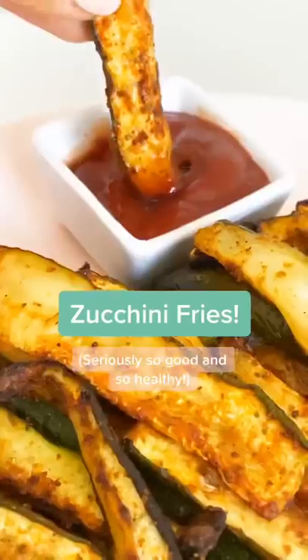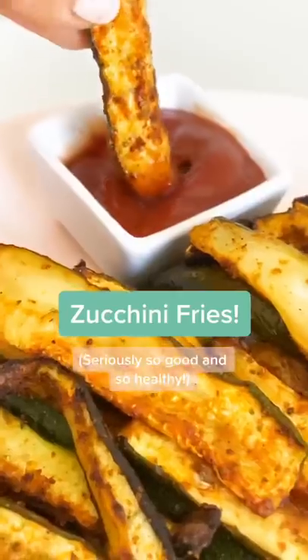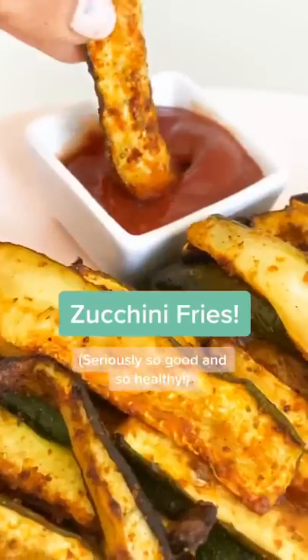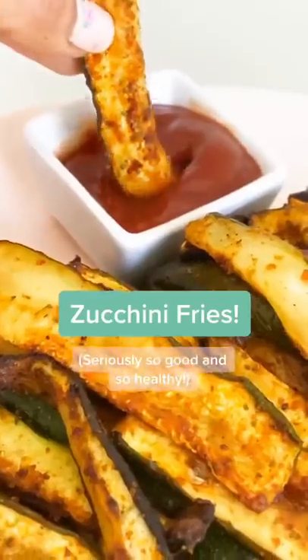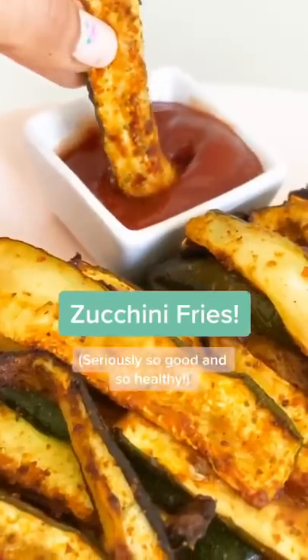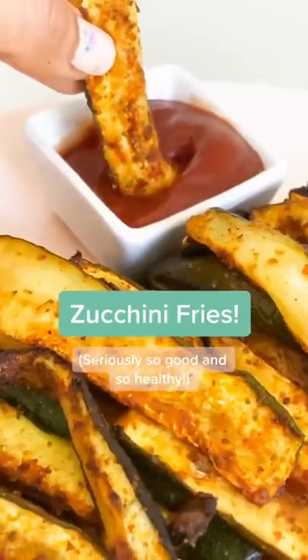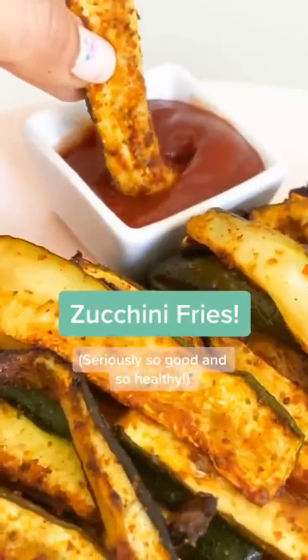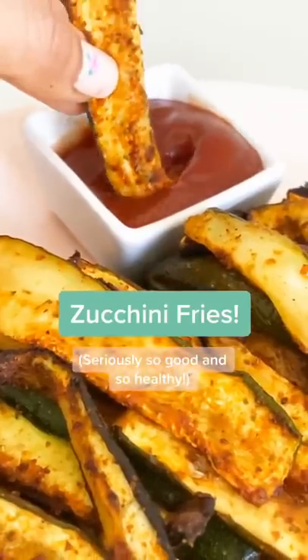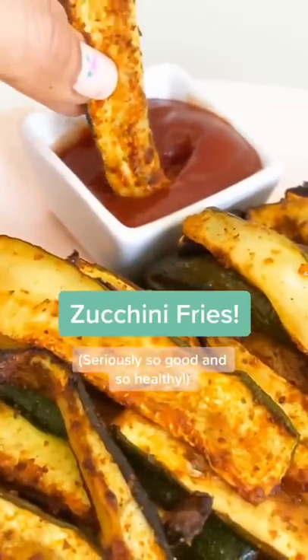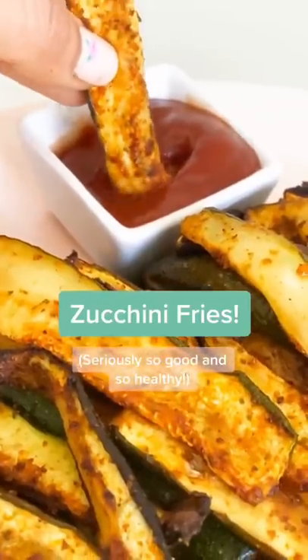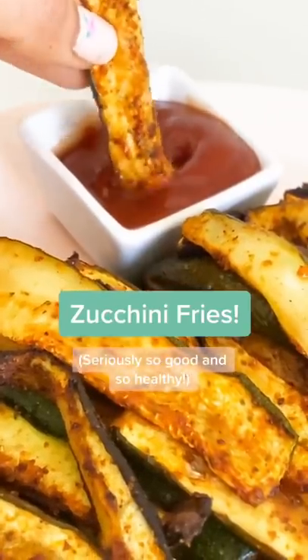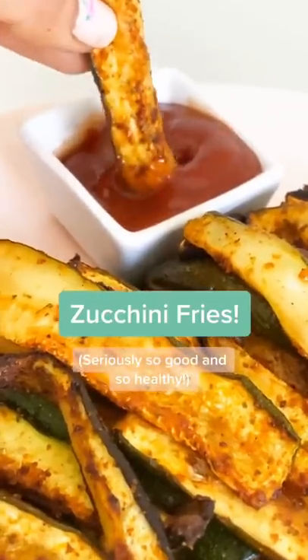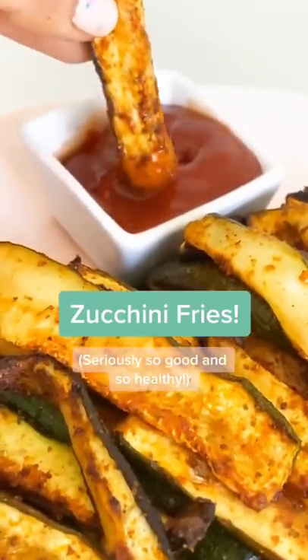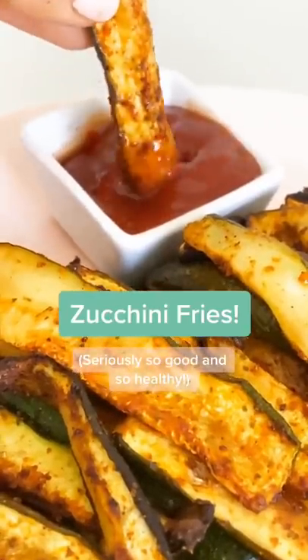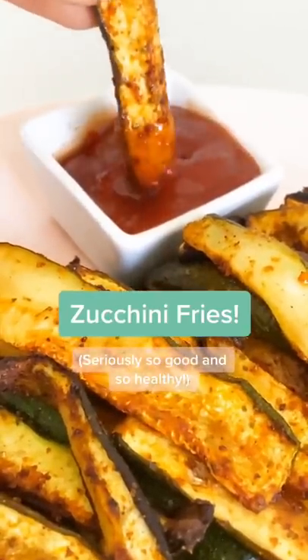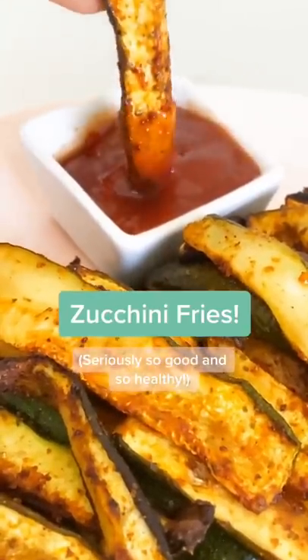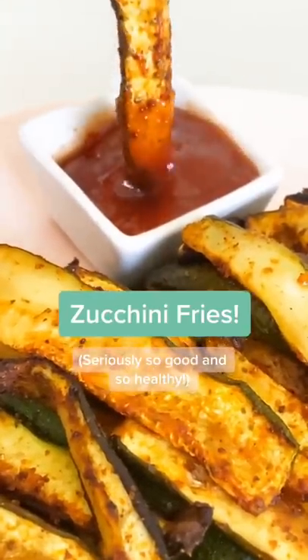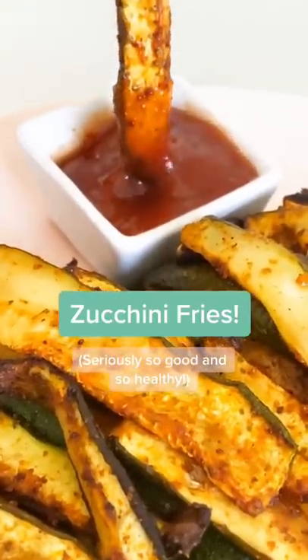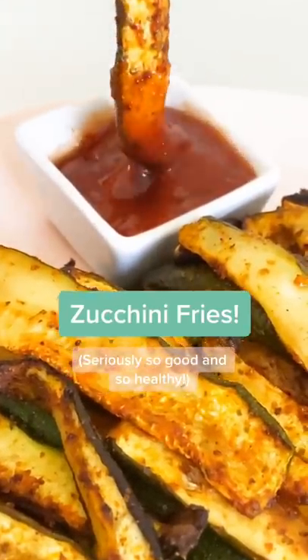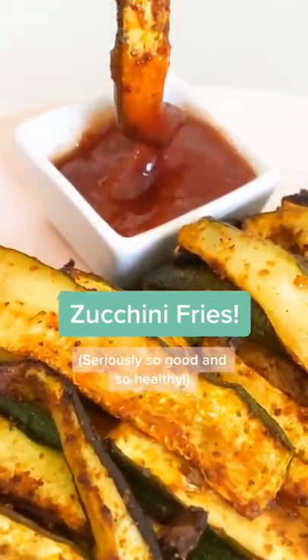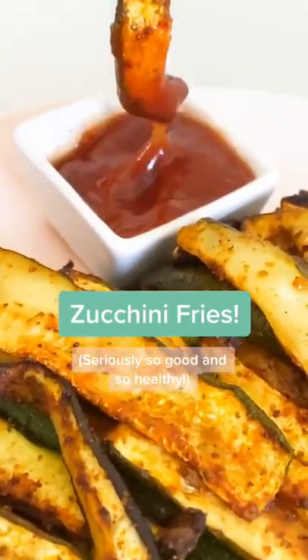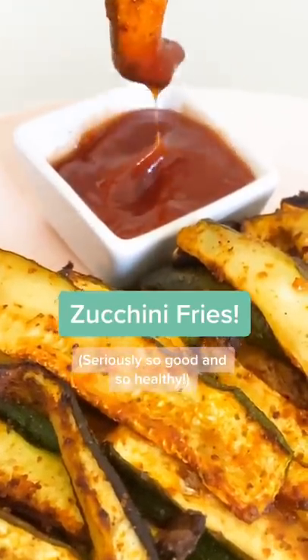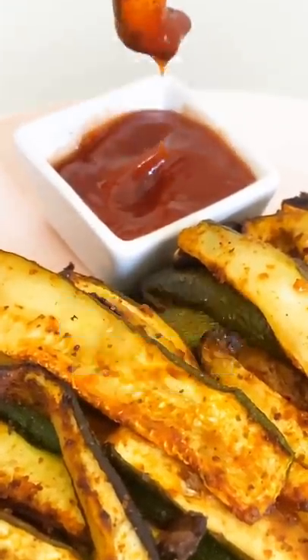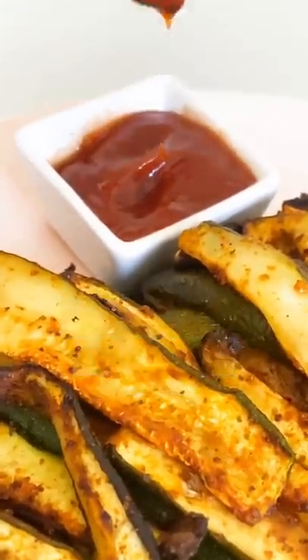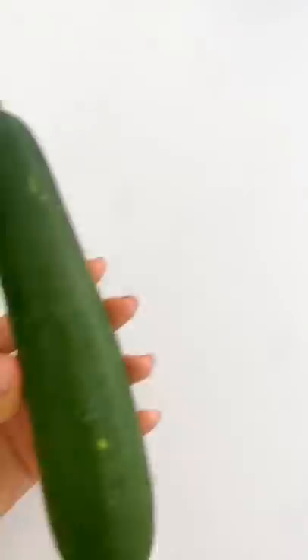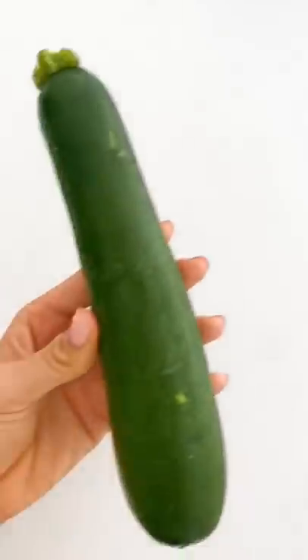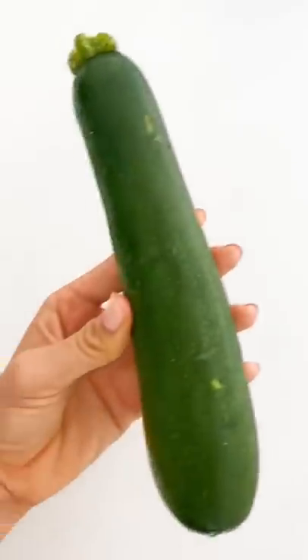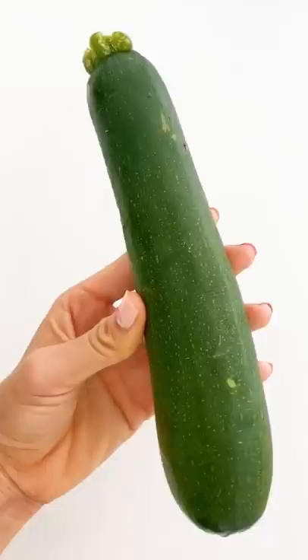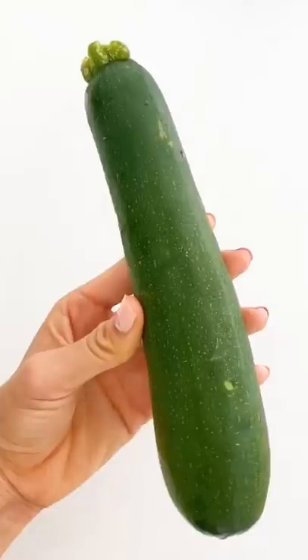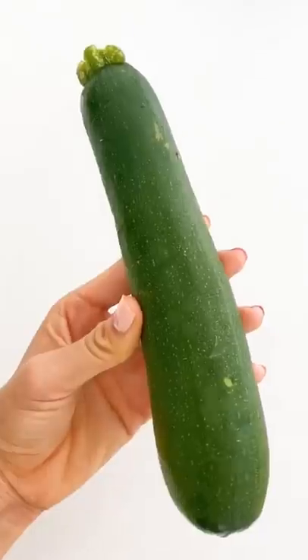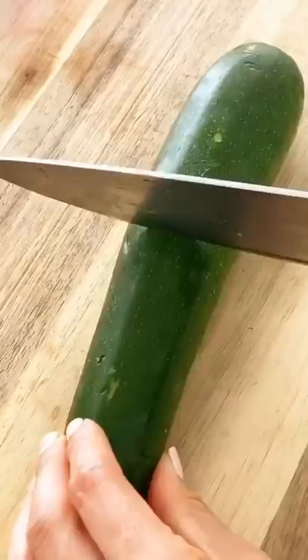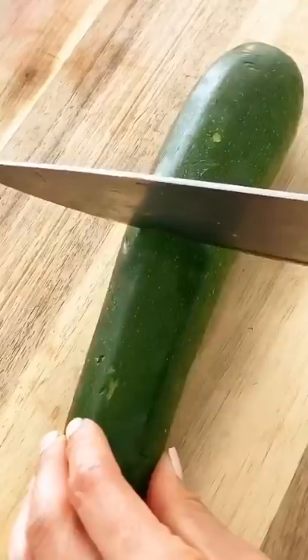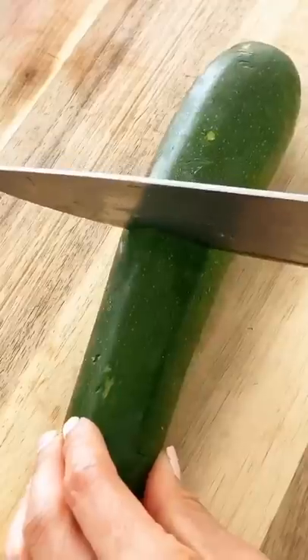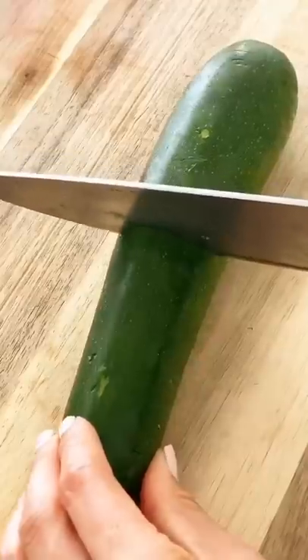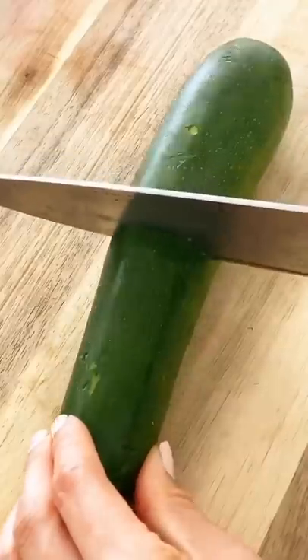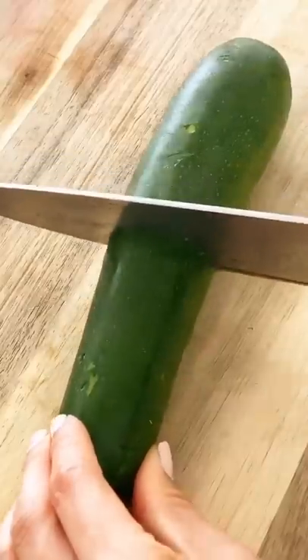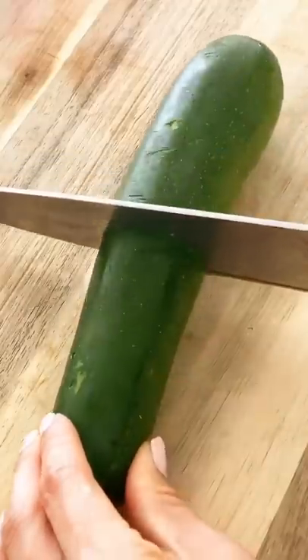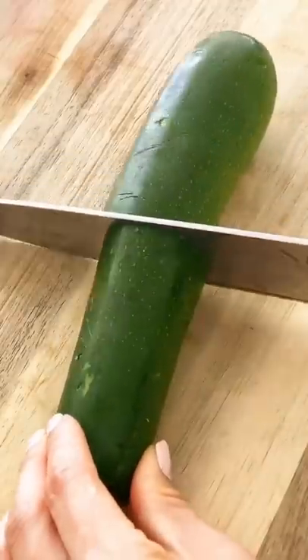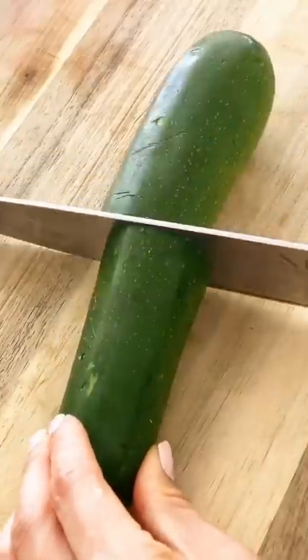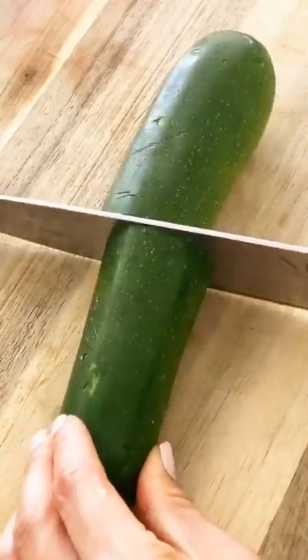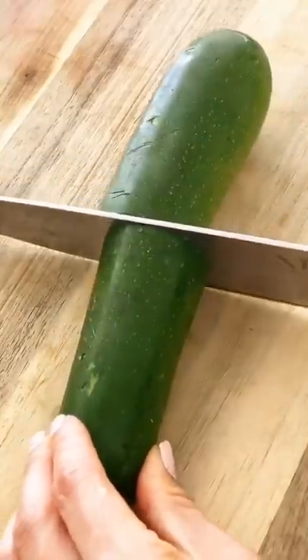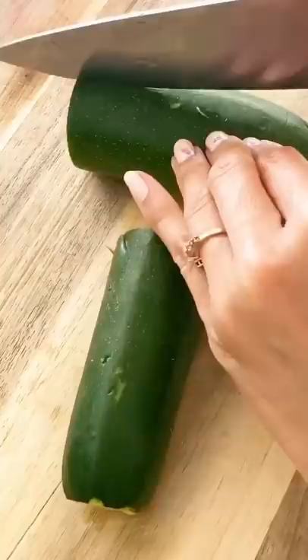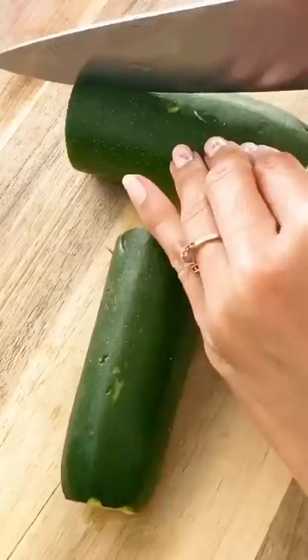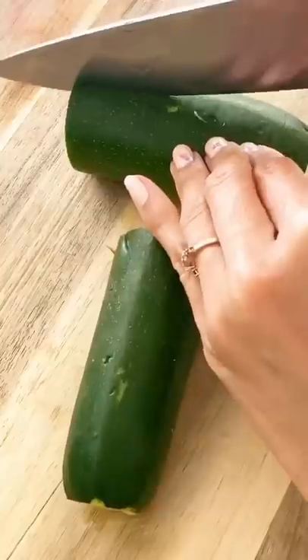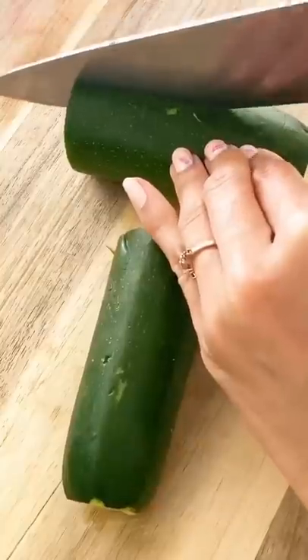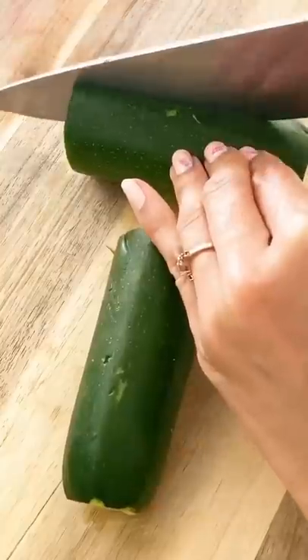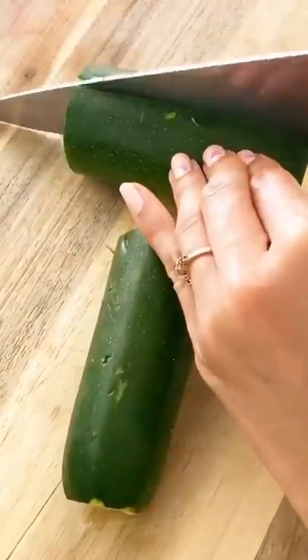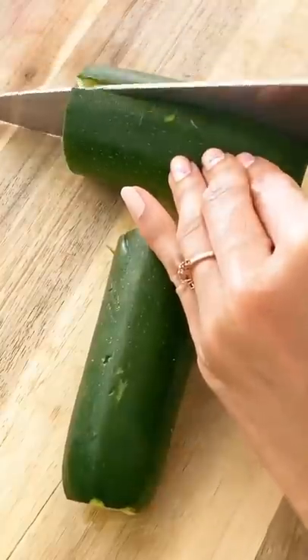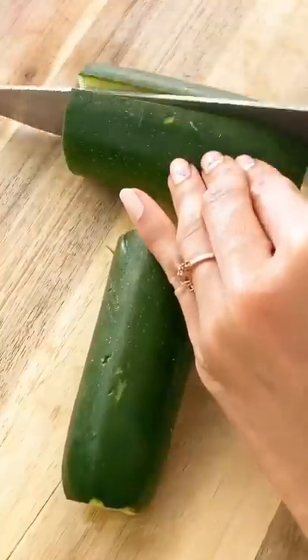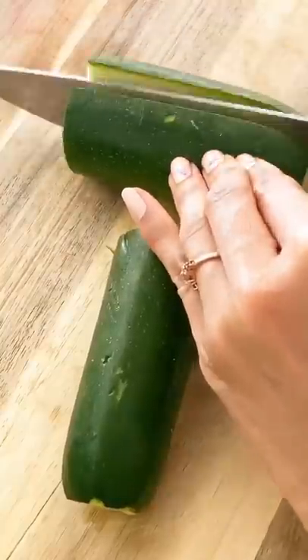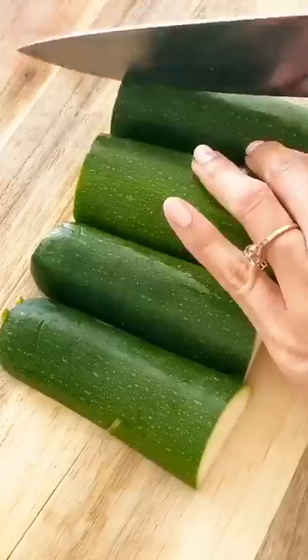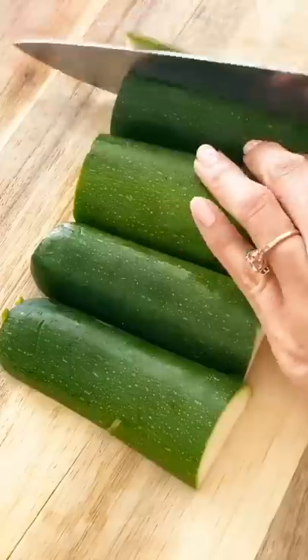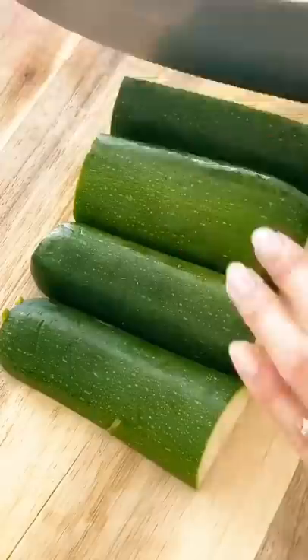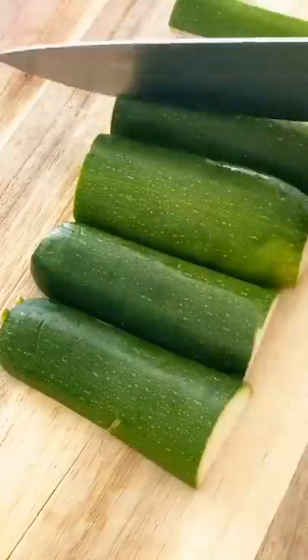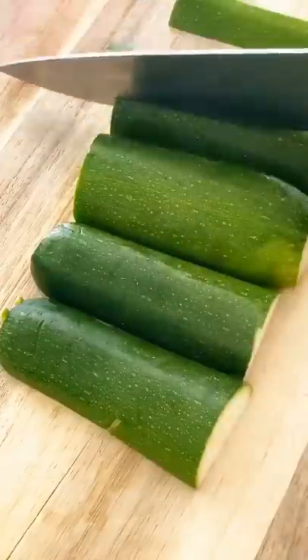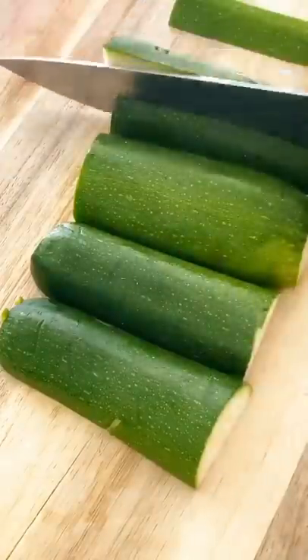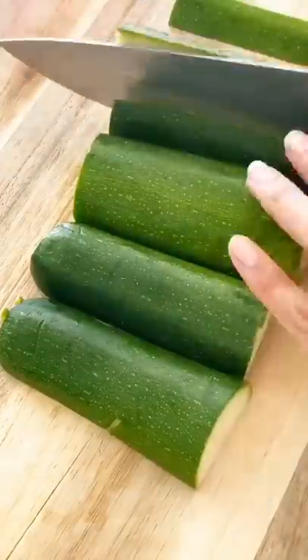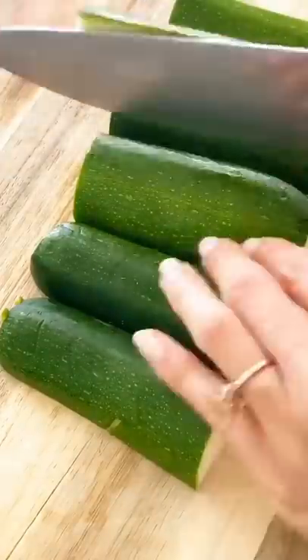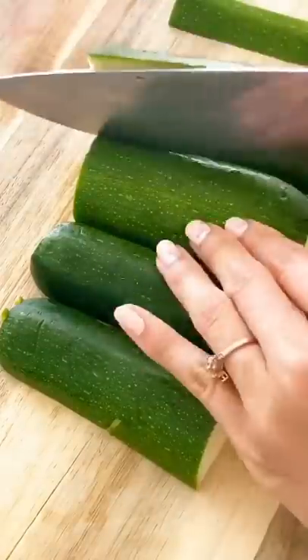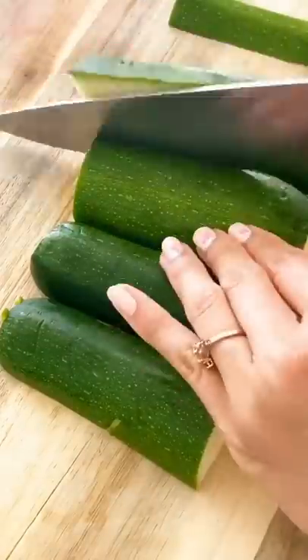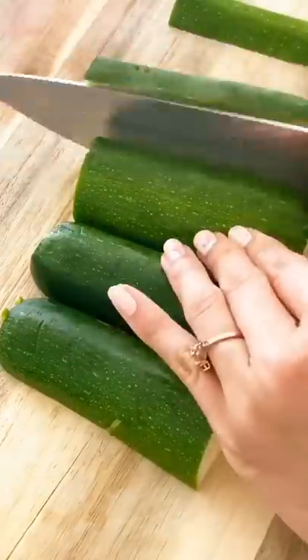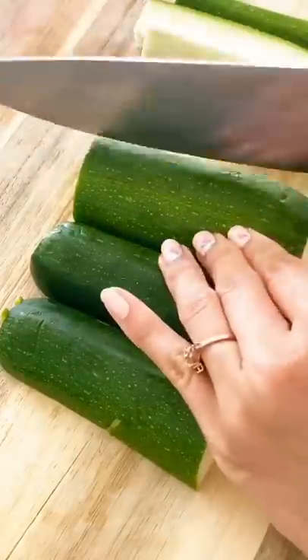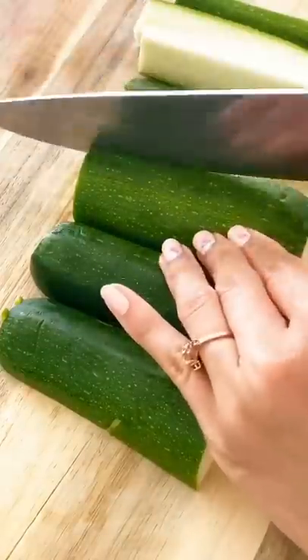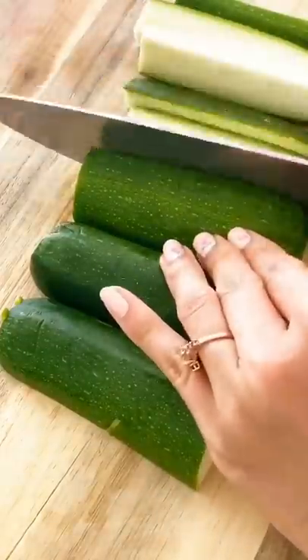Today I'm going to show you how to make zucchini fries in the air fryer. Zucchinis are so versatile — I love them. I feel like they're going to be the next cauliflower.